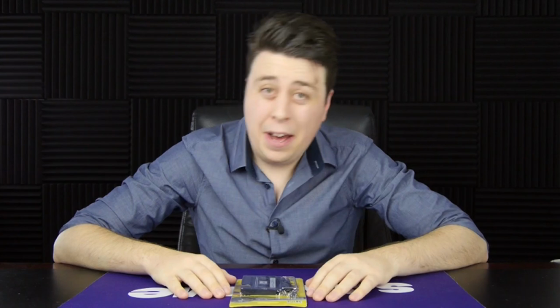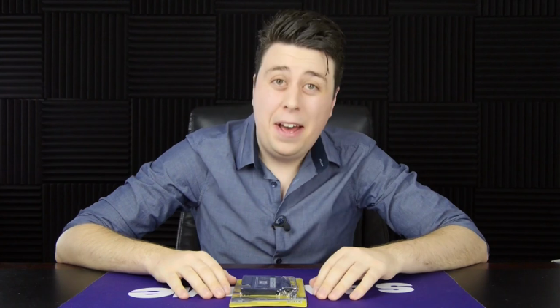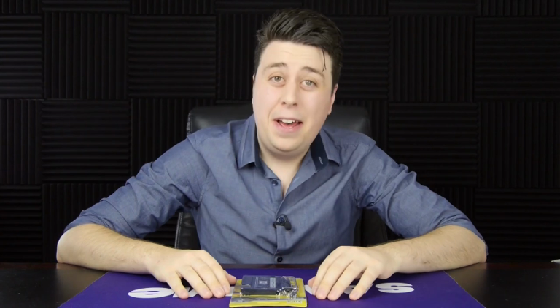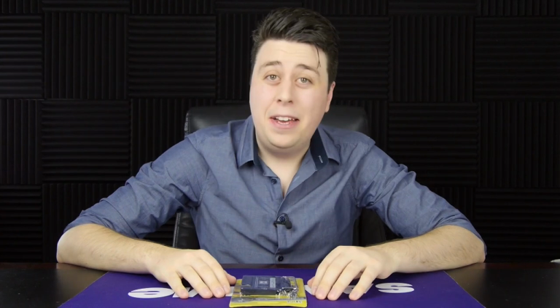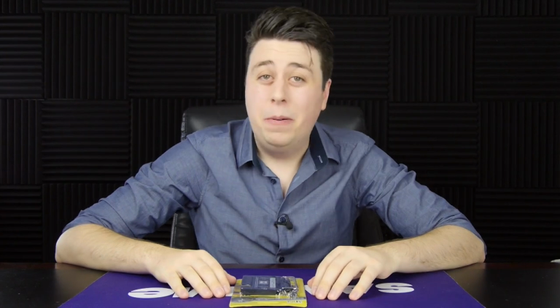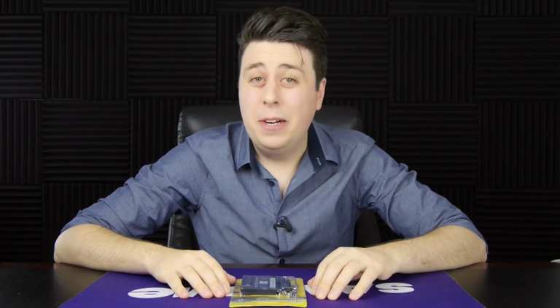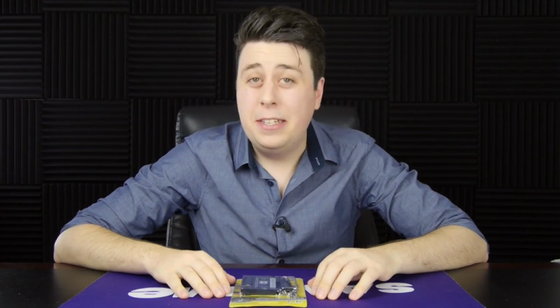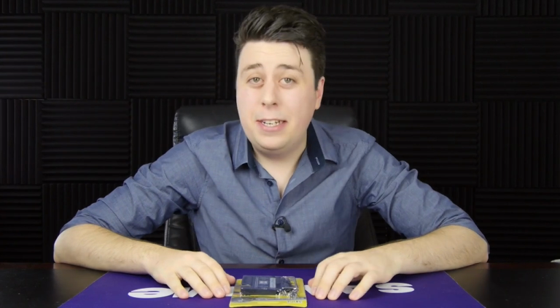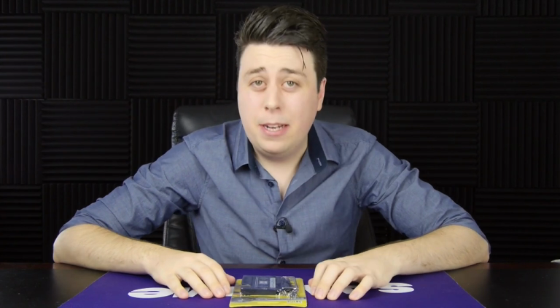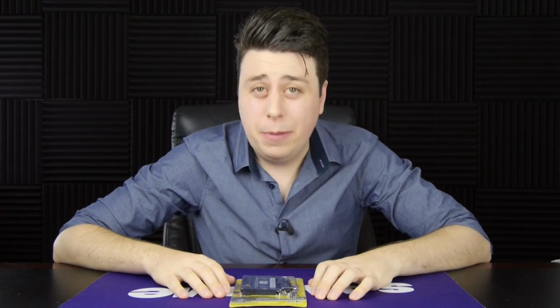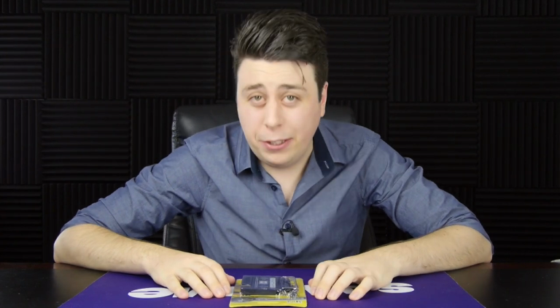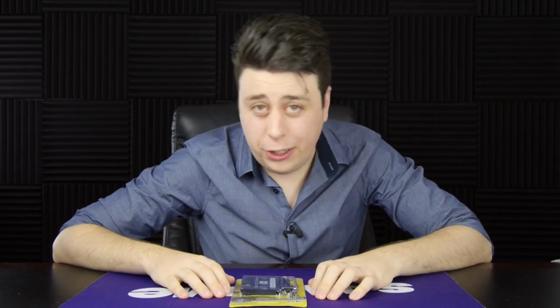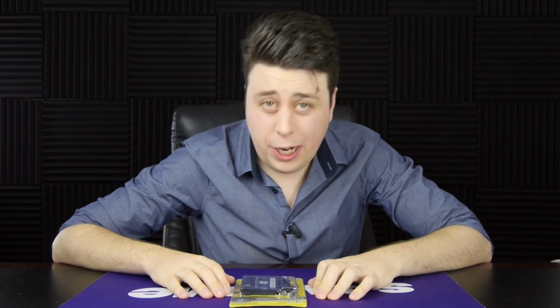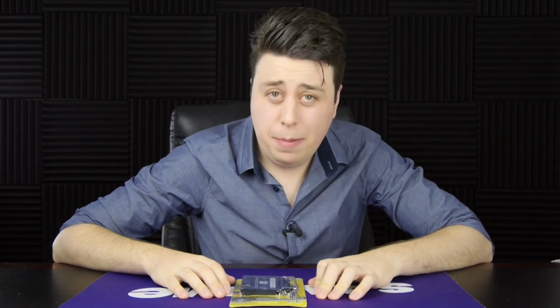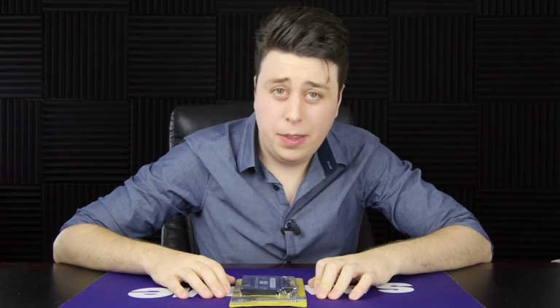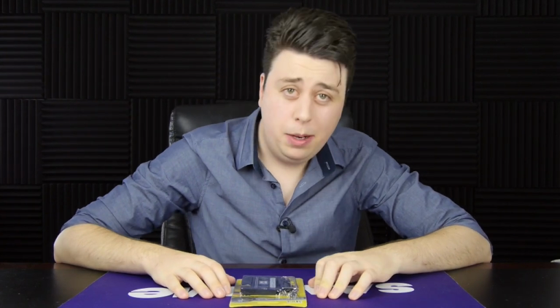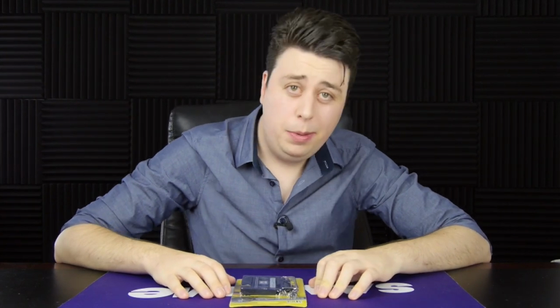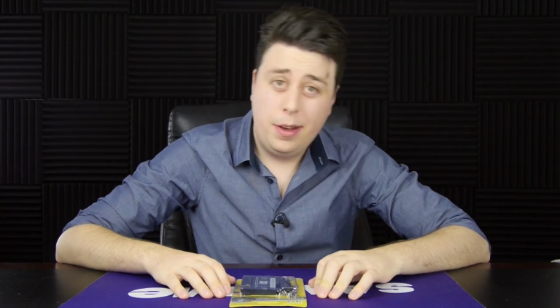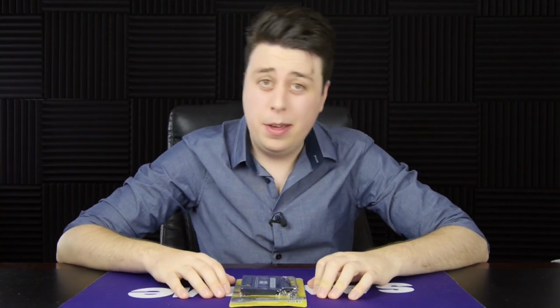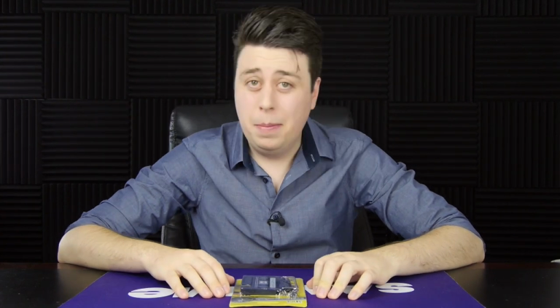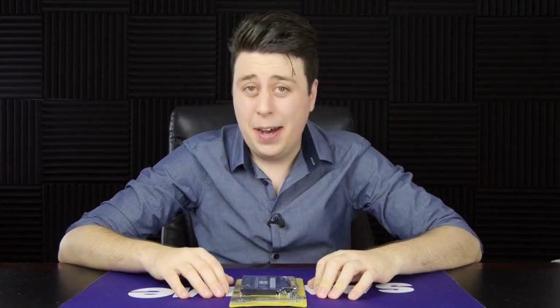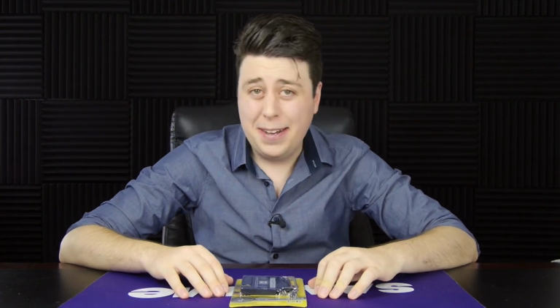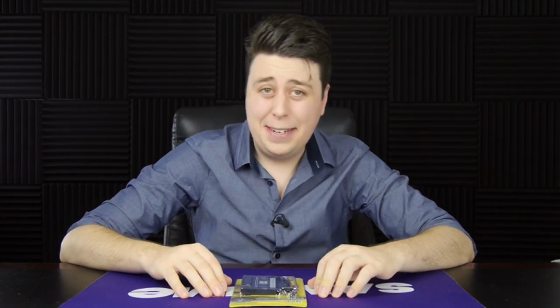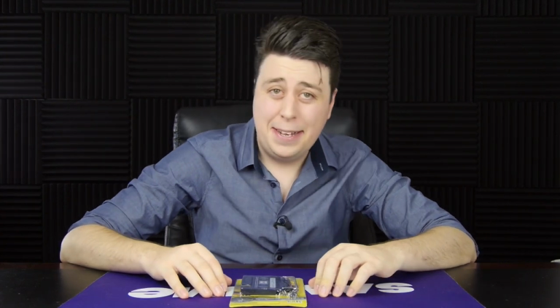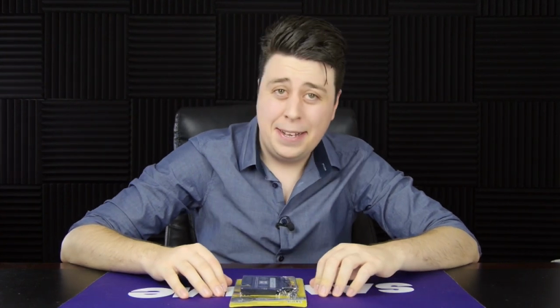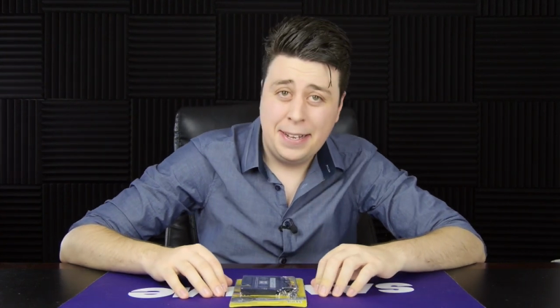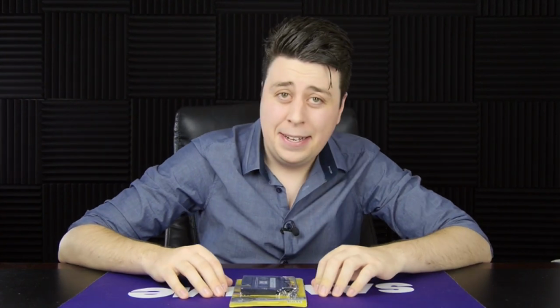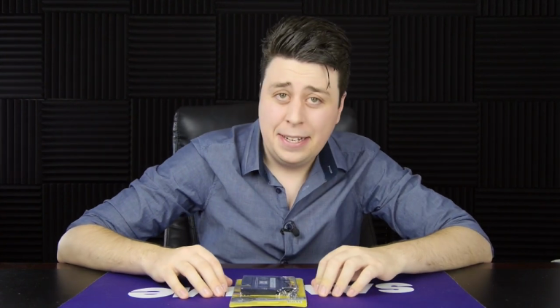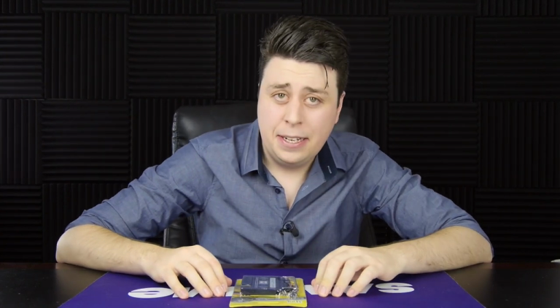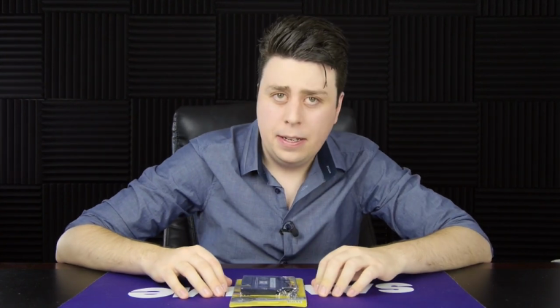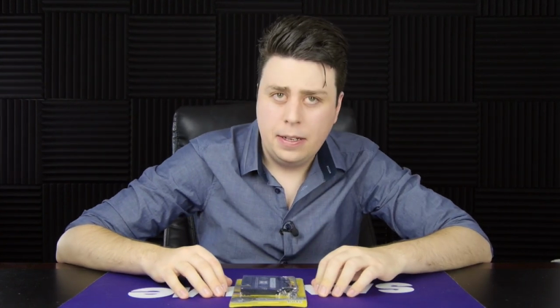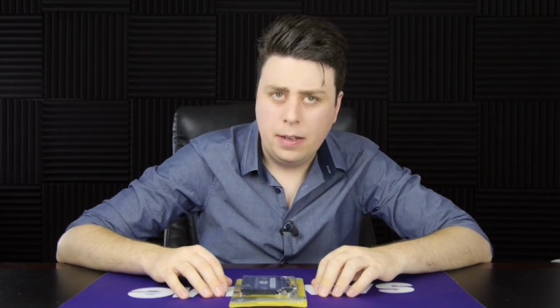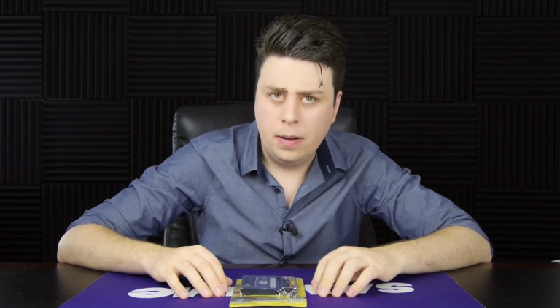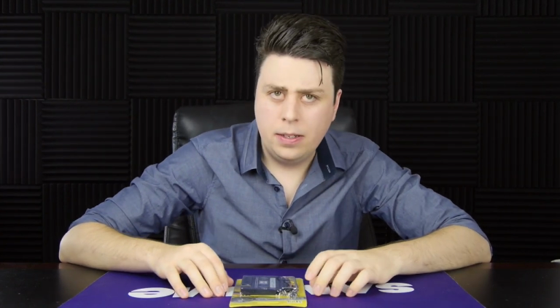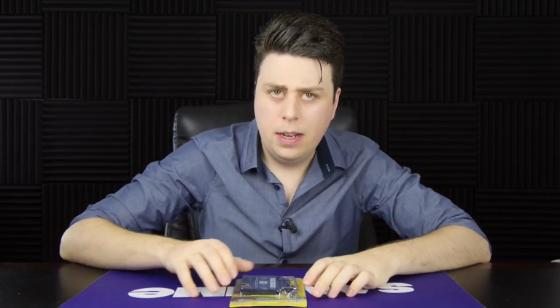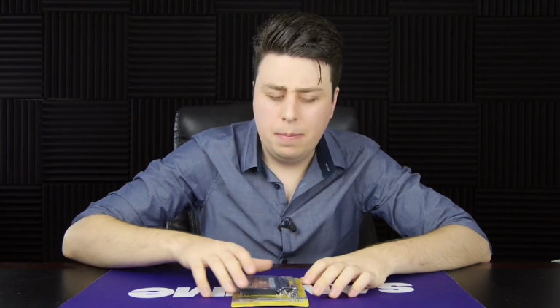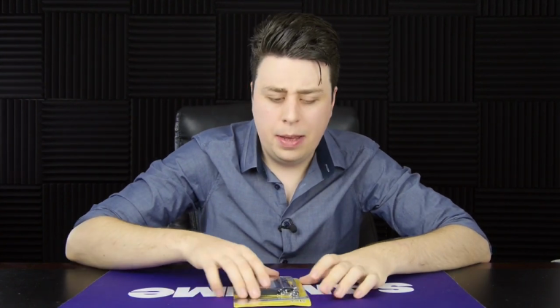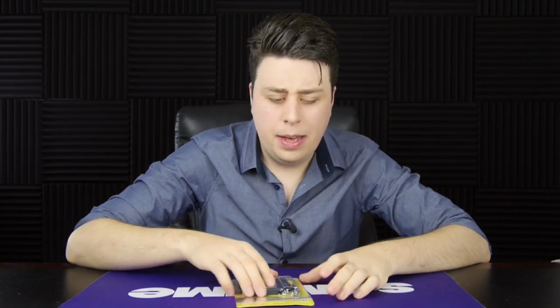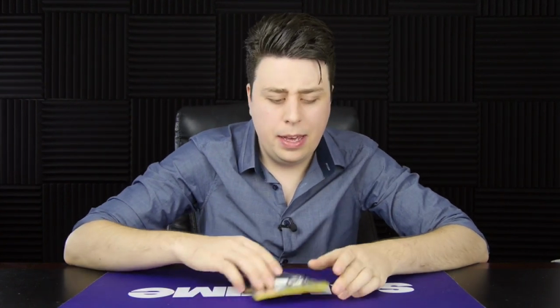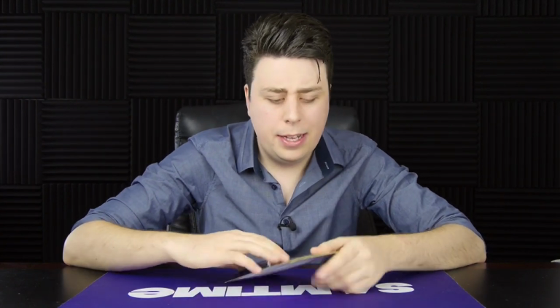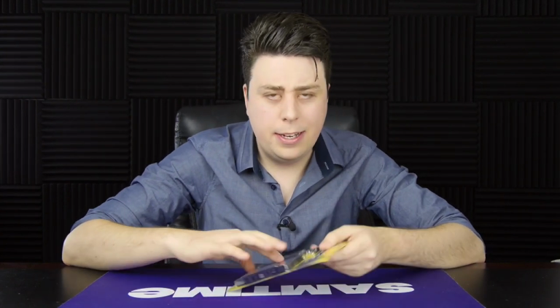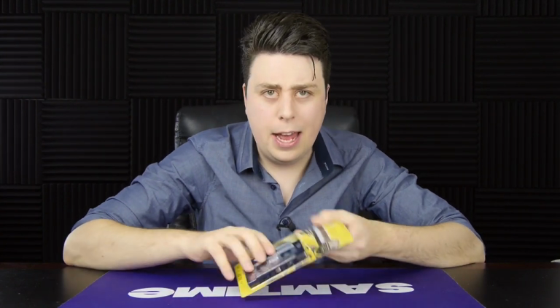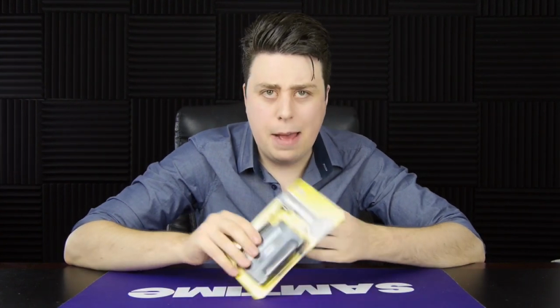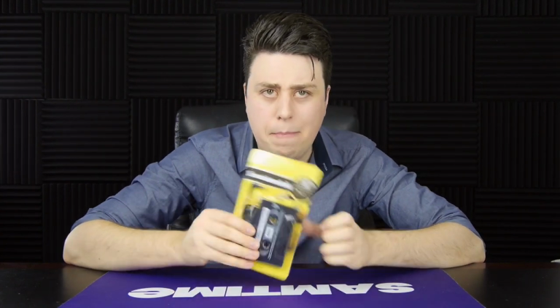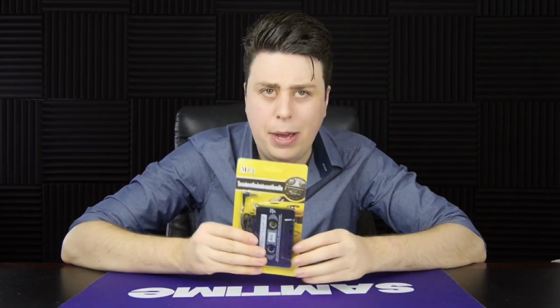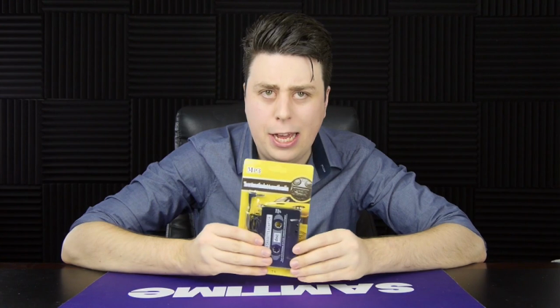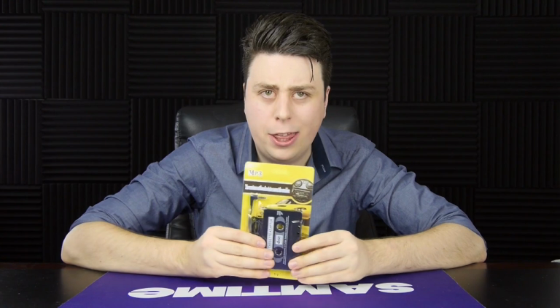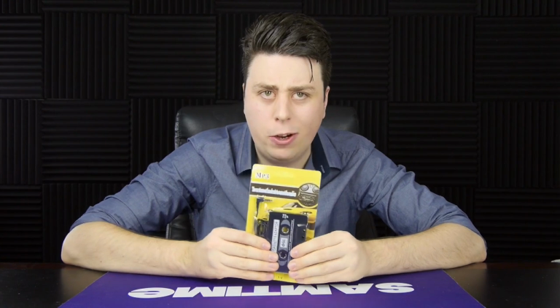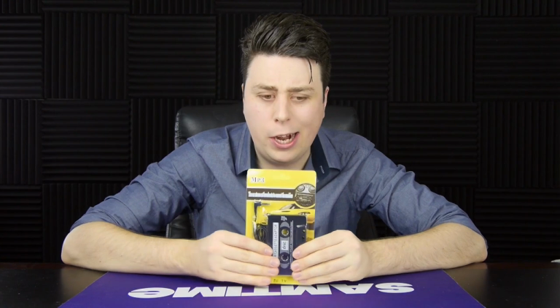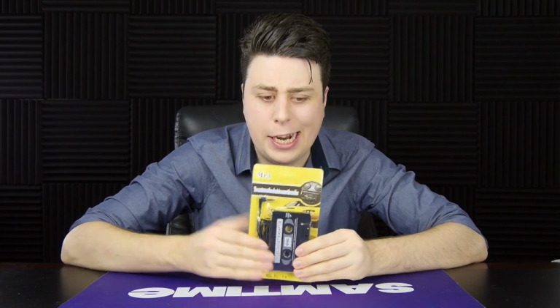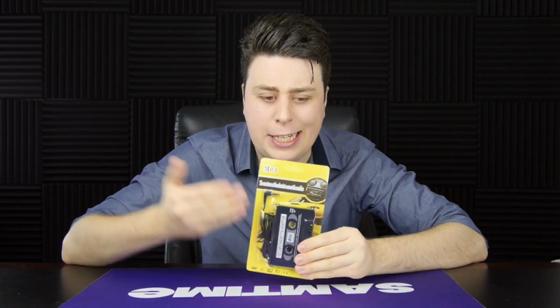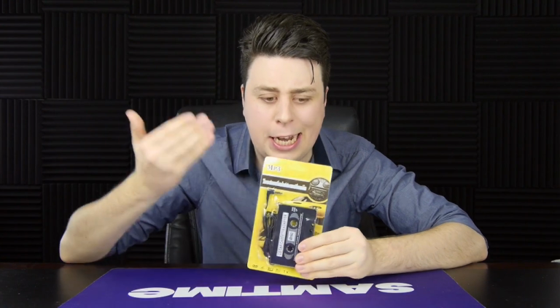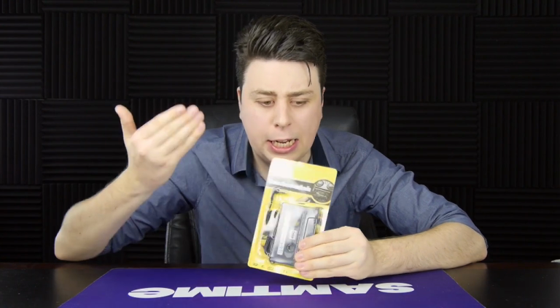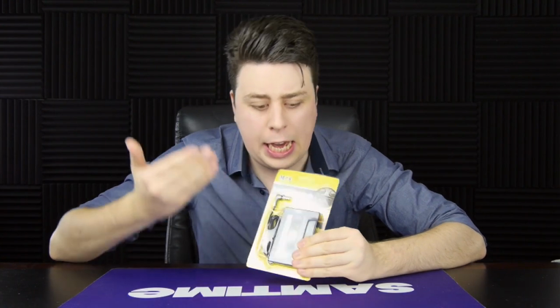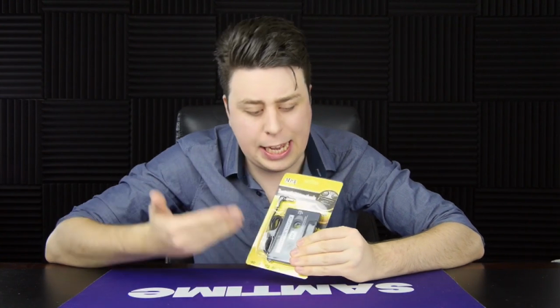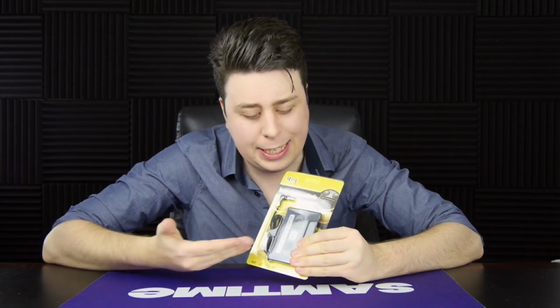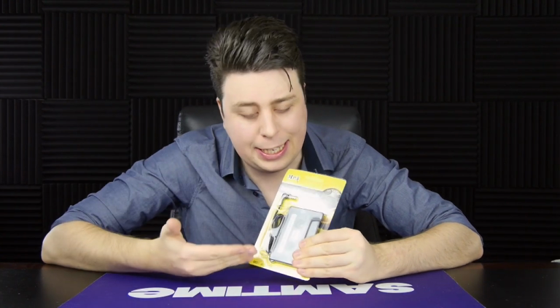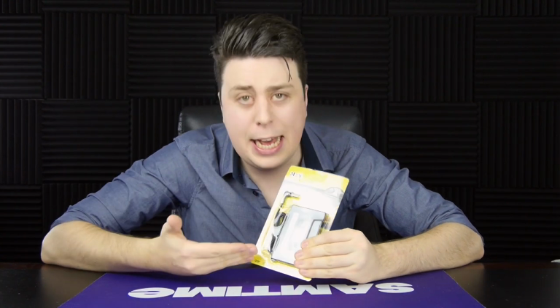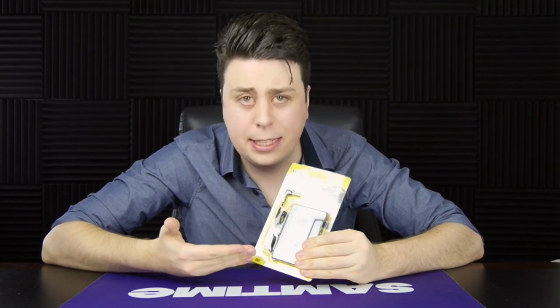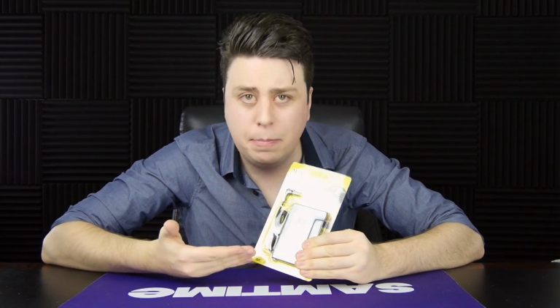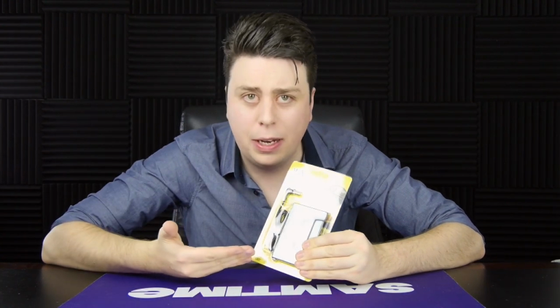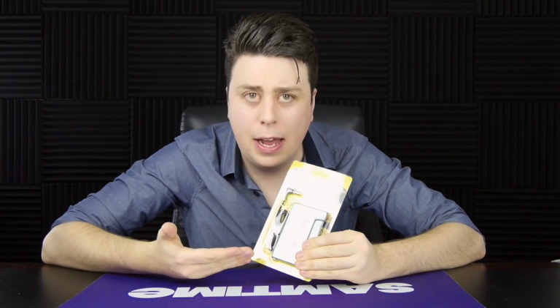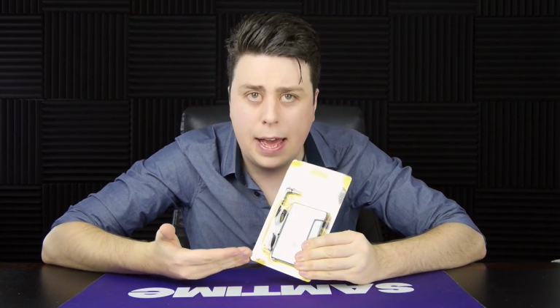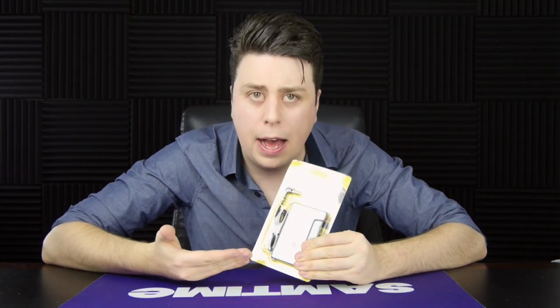Hey, you want to see something cheap that'll blow your mind? No, it's not me. It's an MP3 to cassette player.